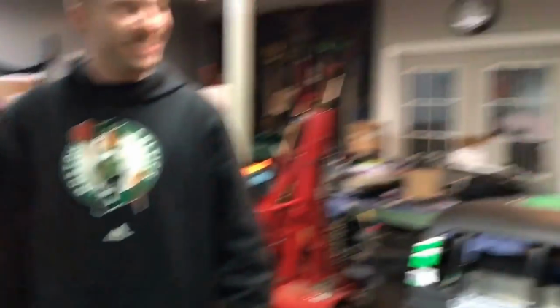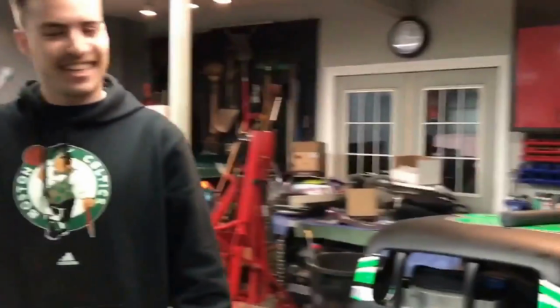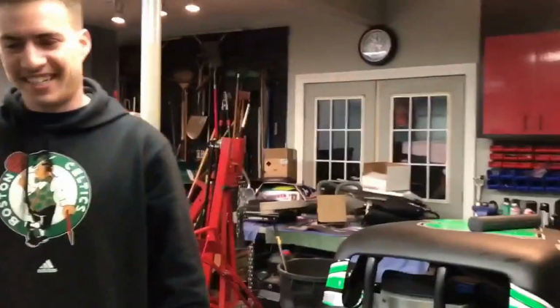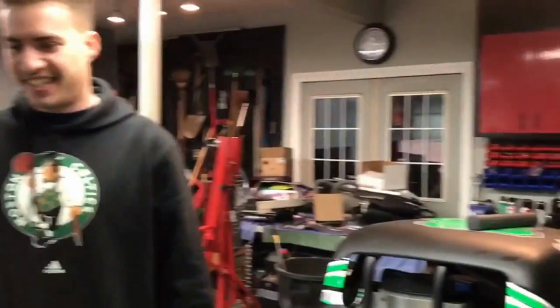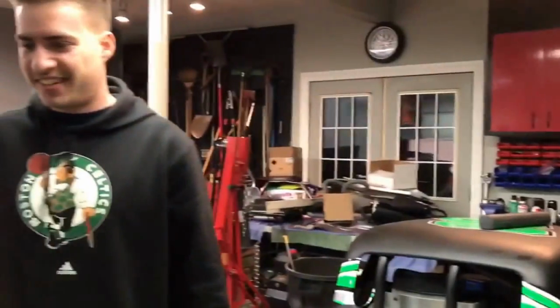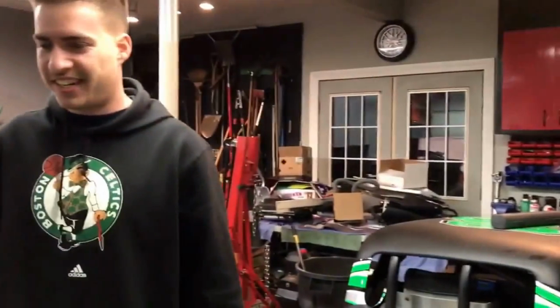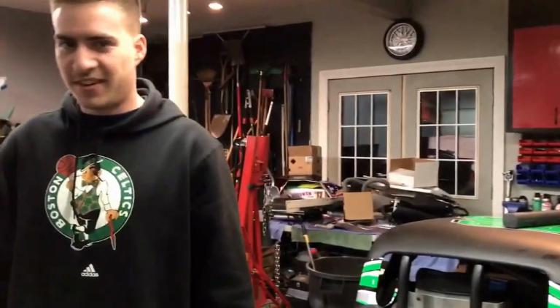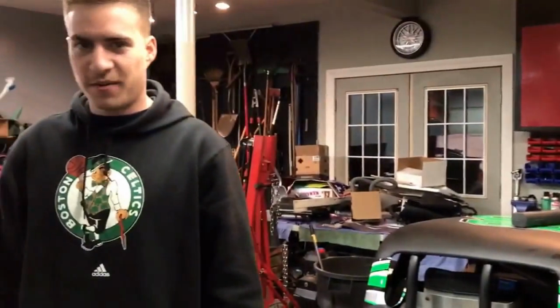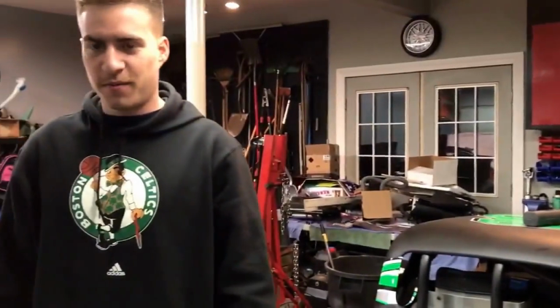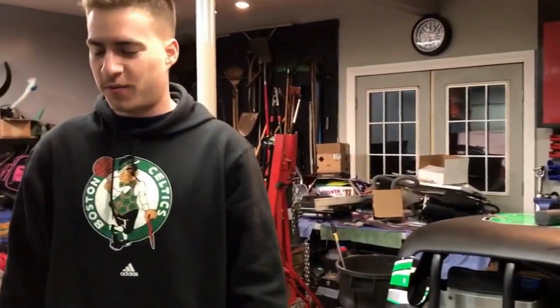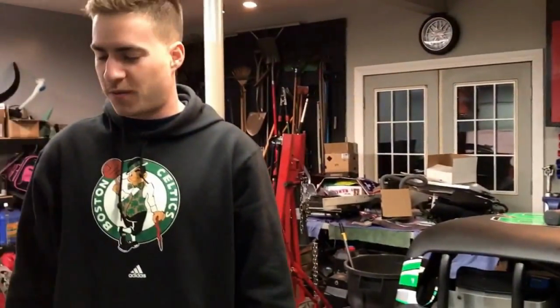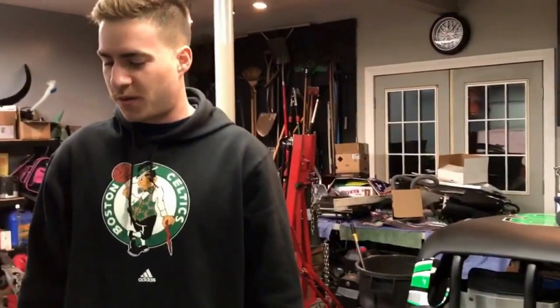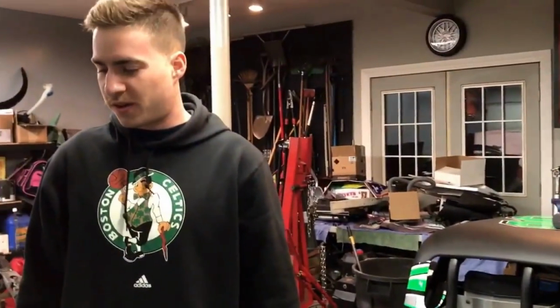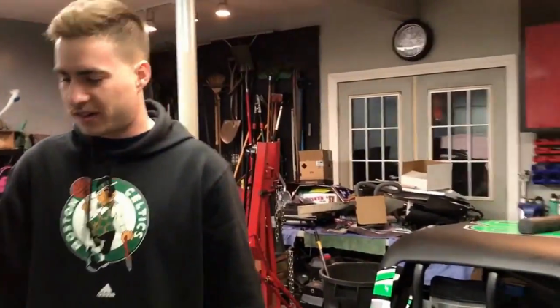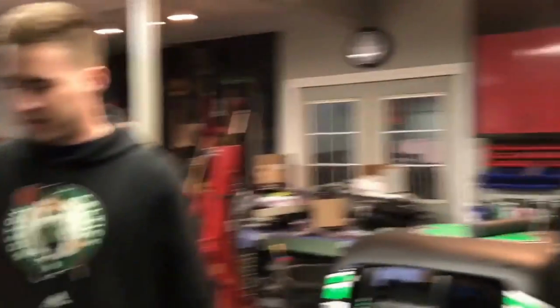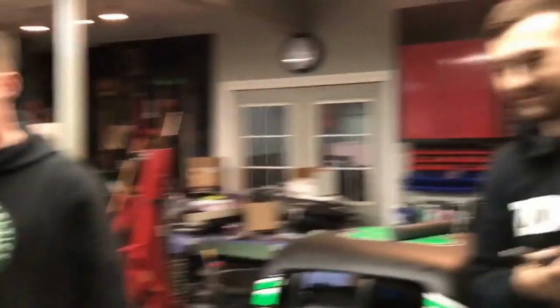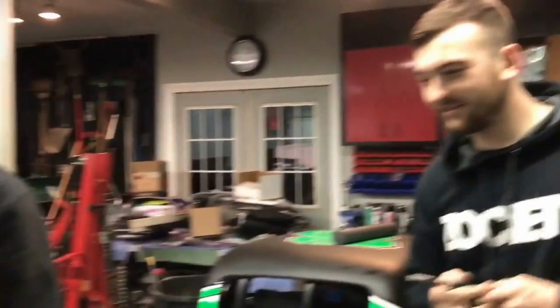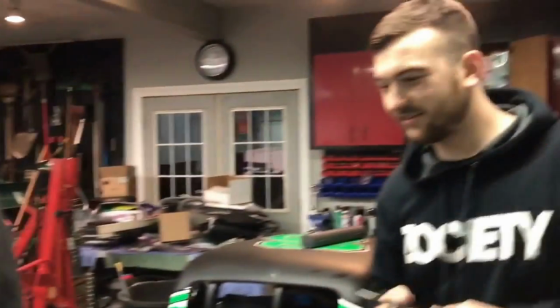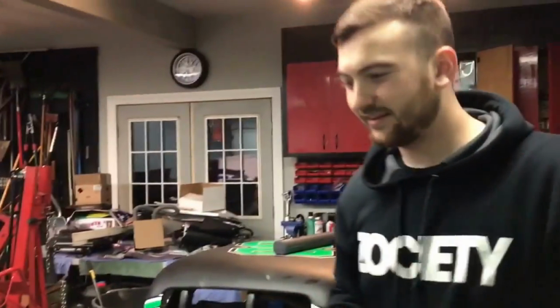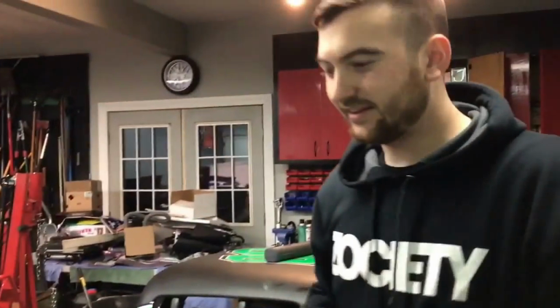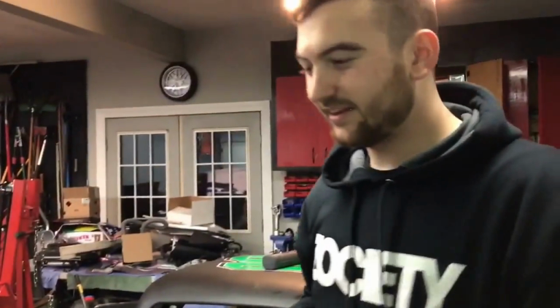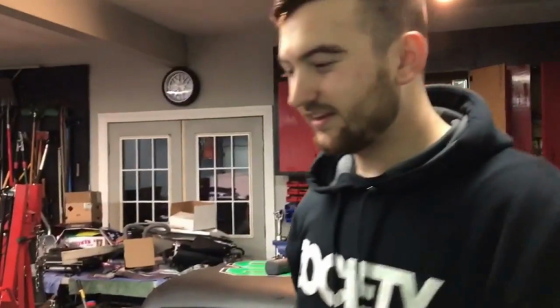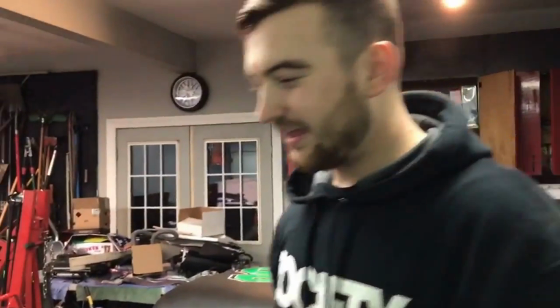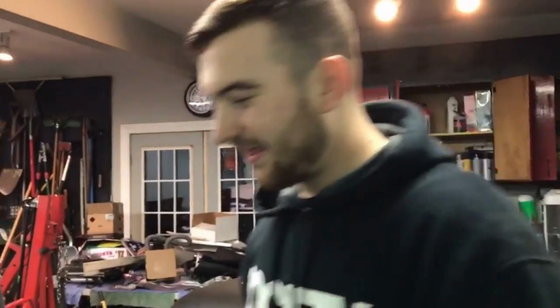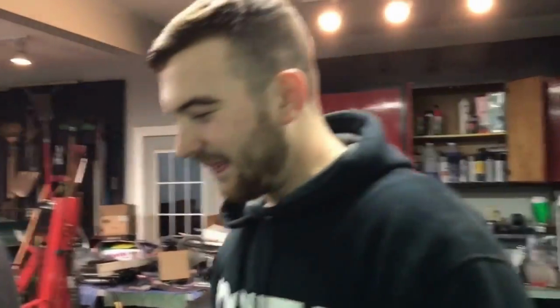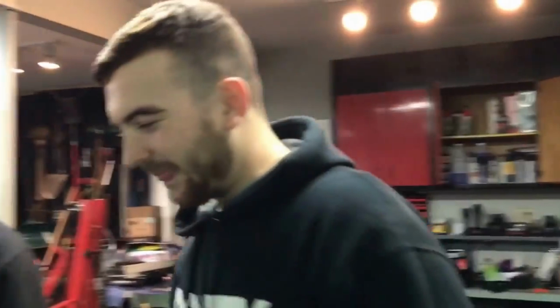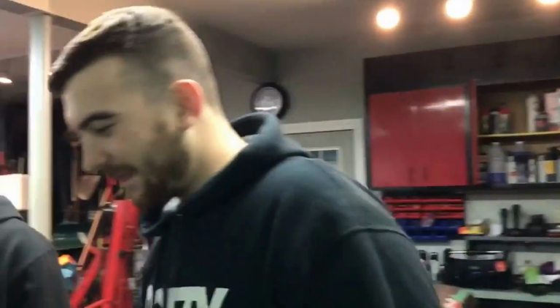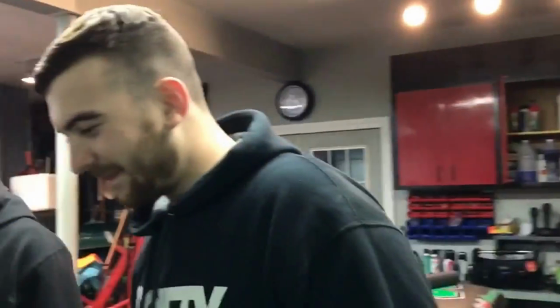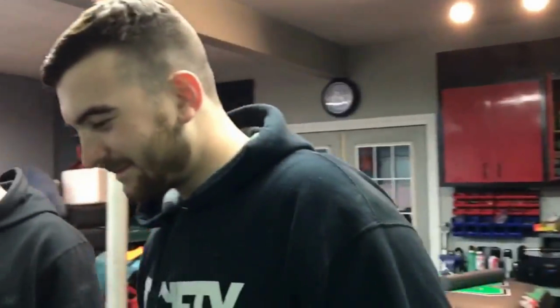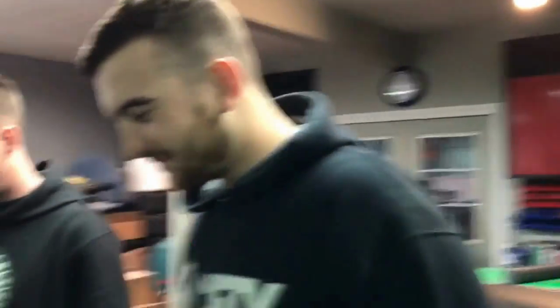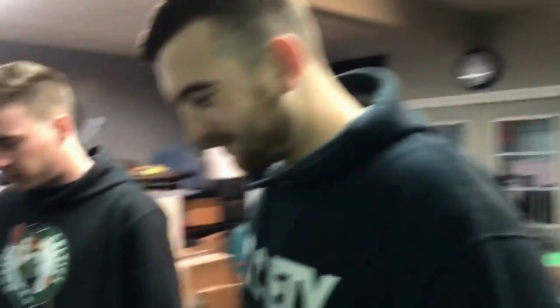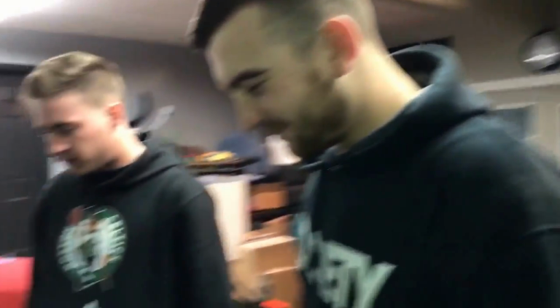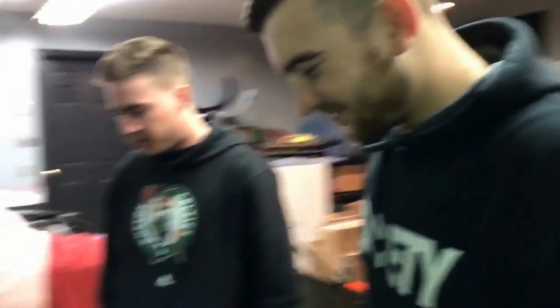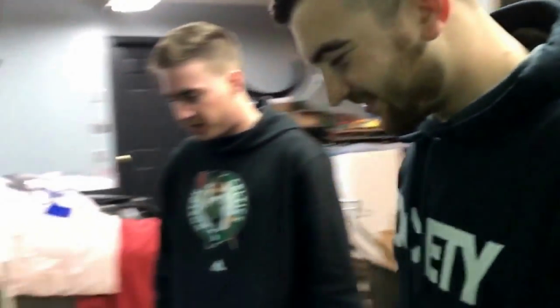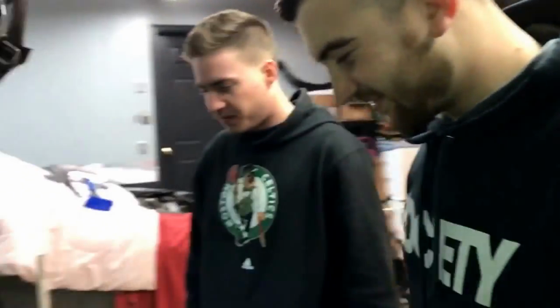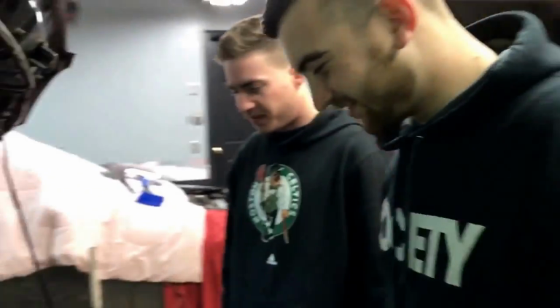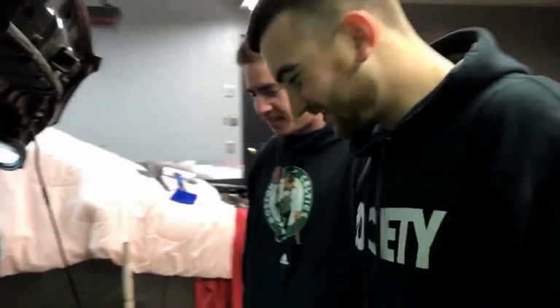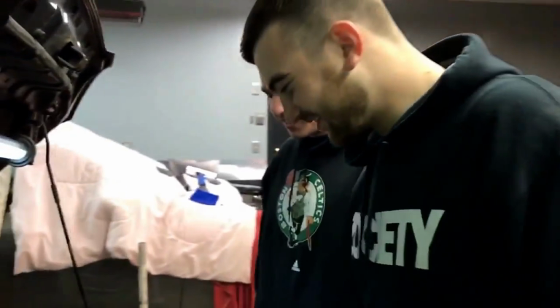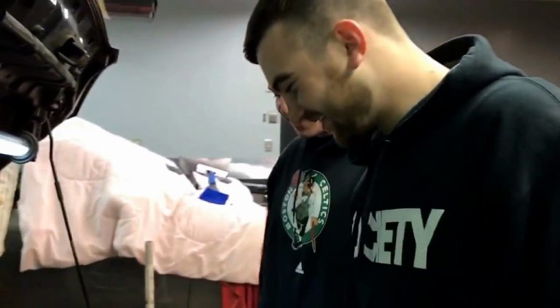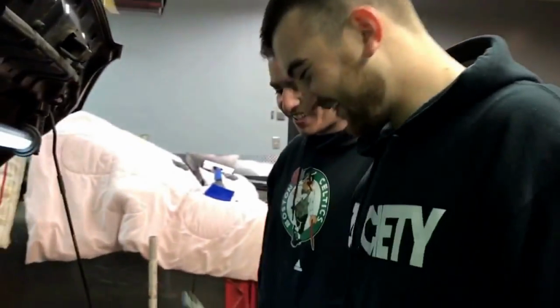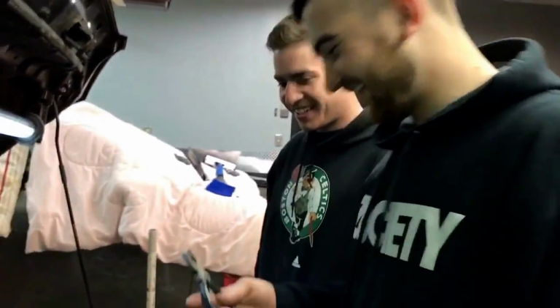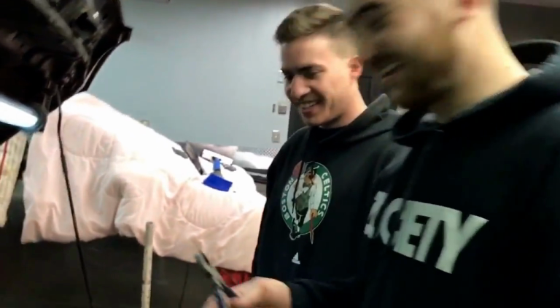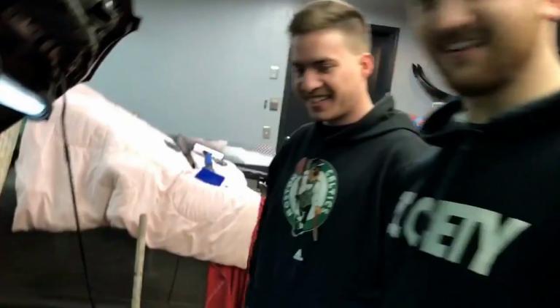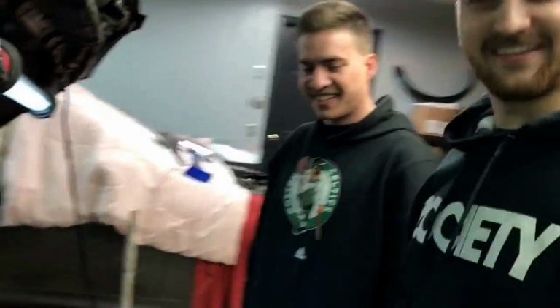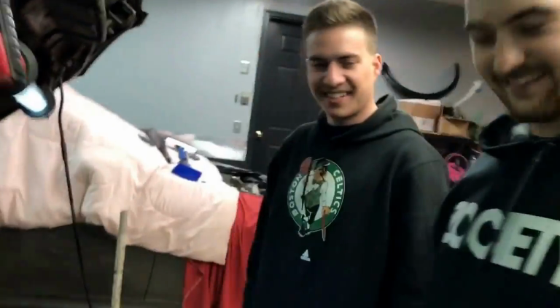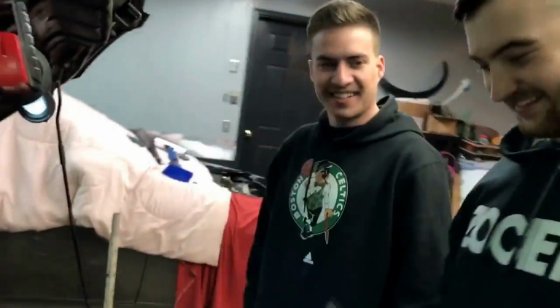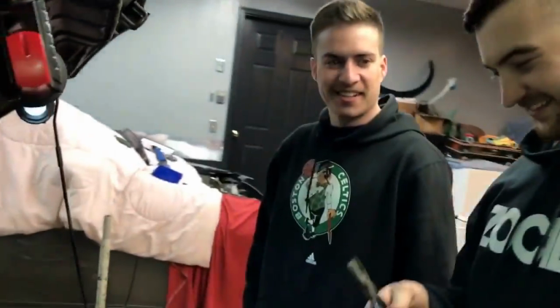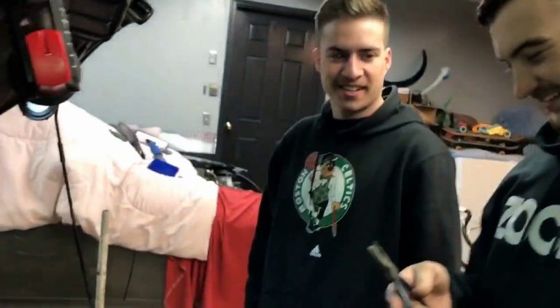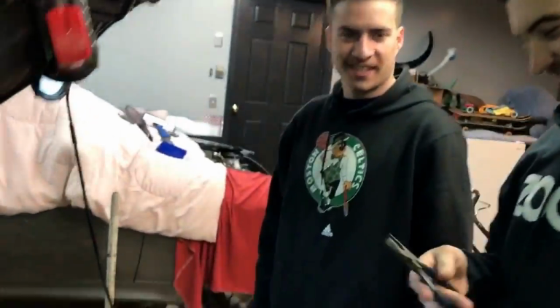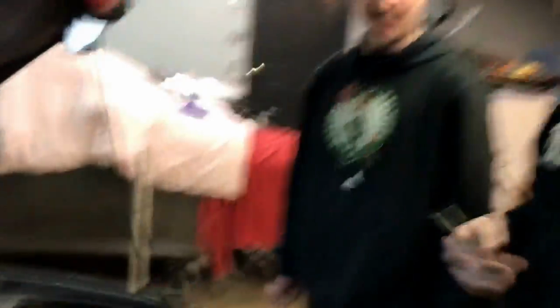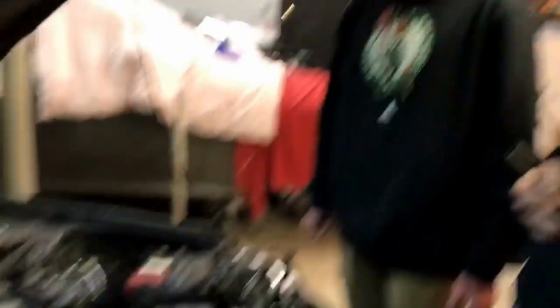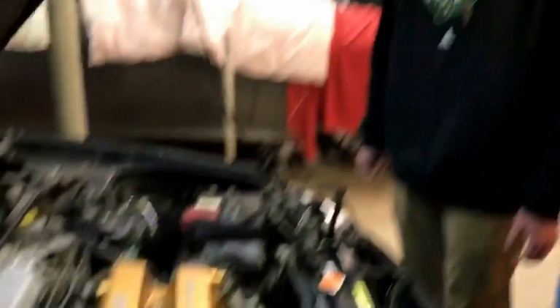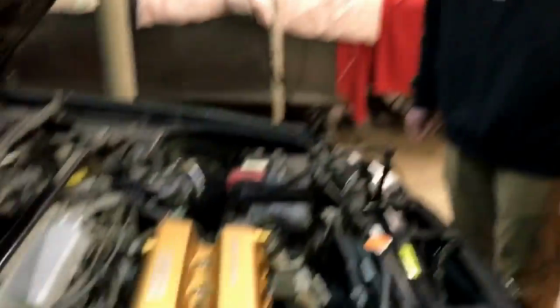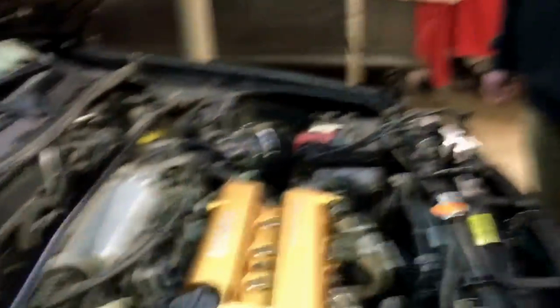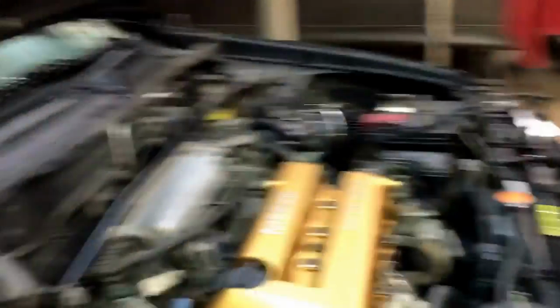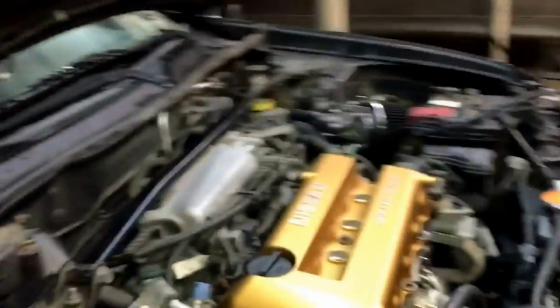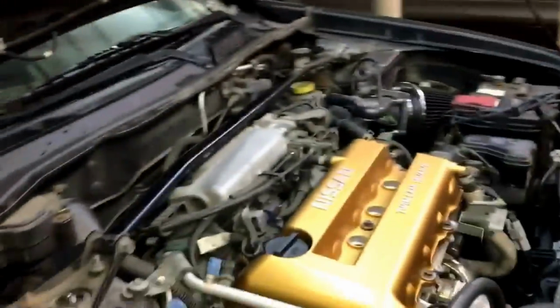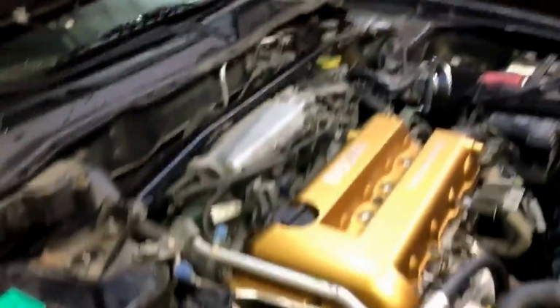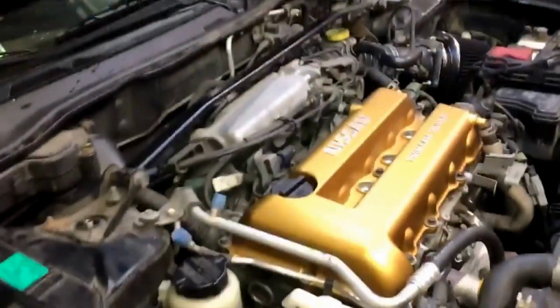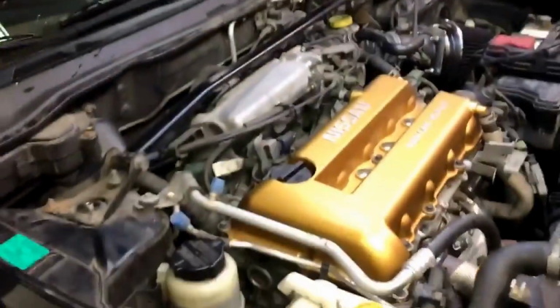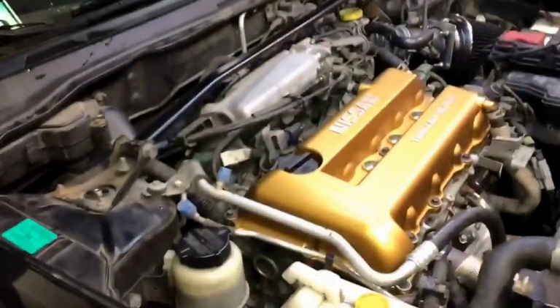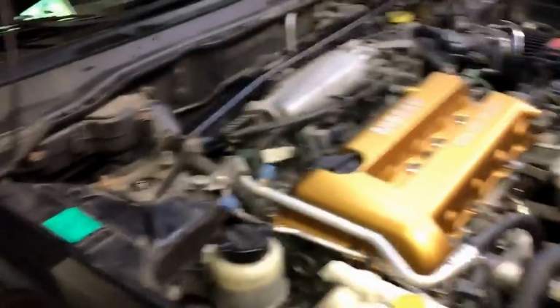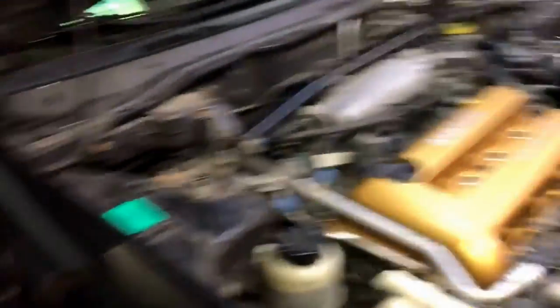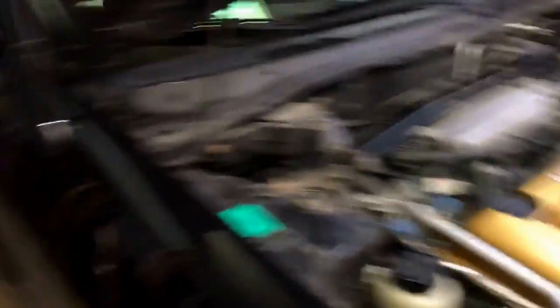We got the Spec Garage crew here: Kondike, Diglio, Jack, and the frickin' Spectra.